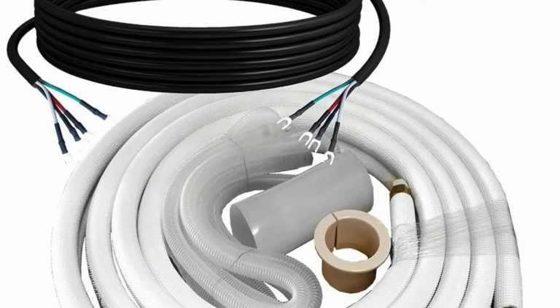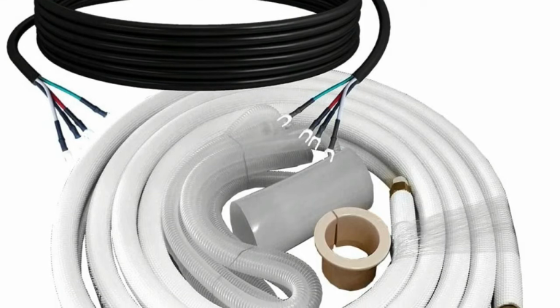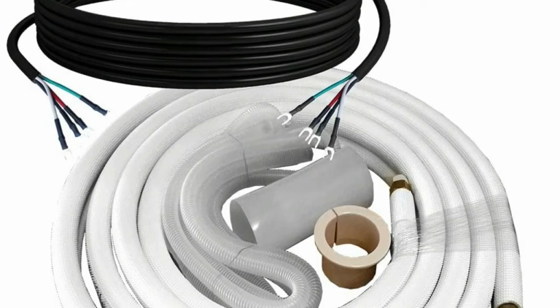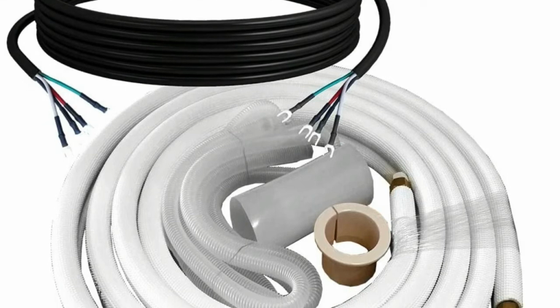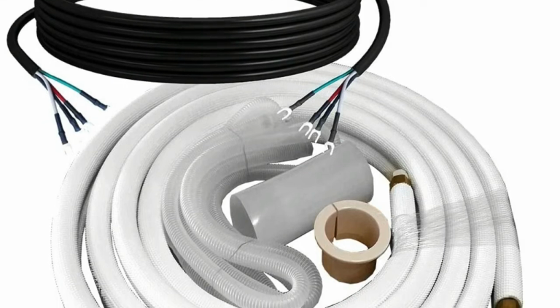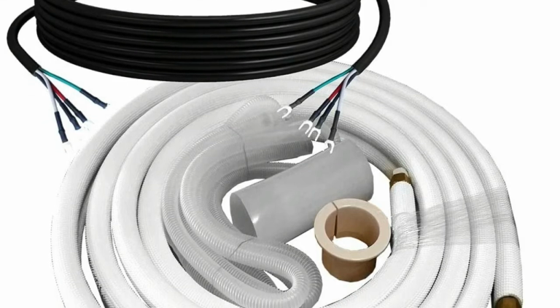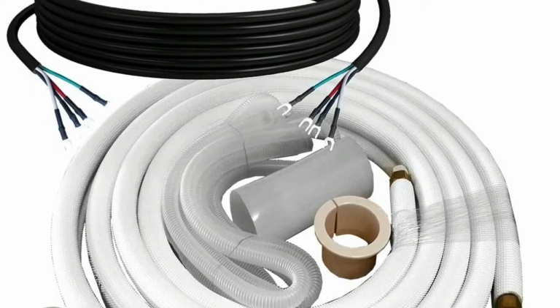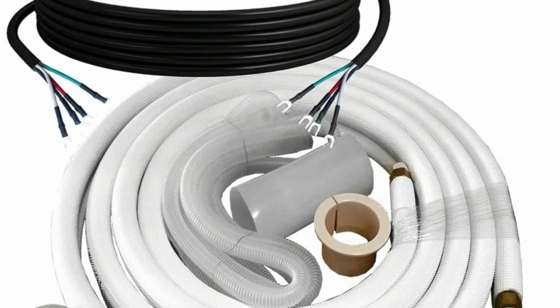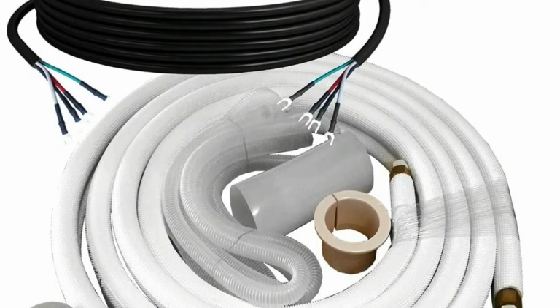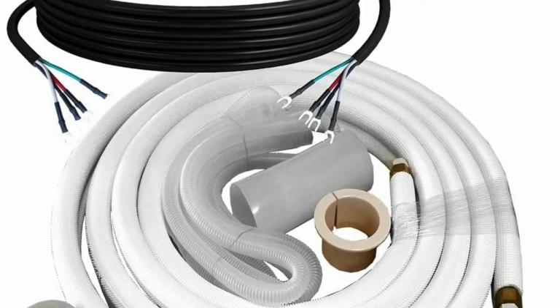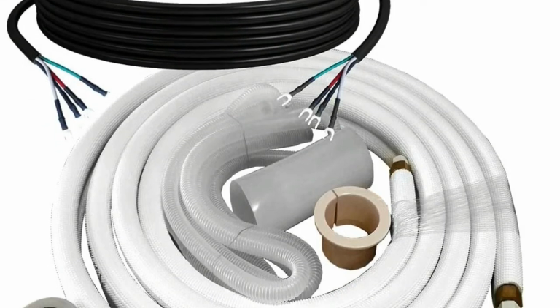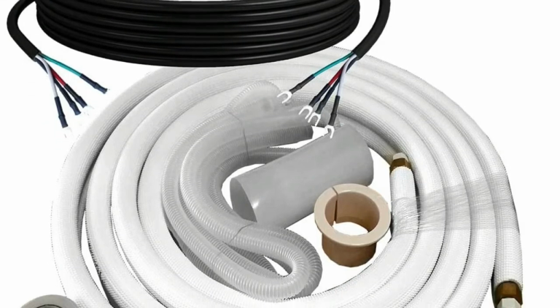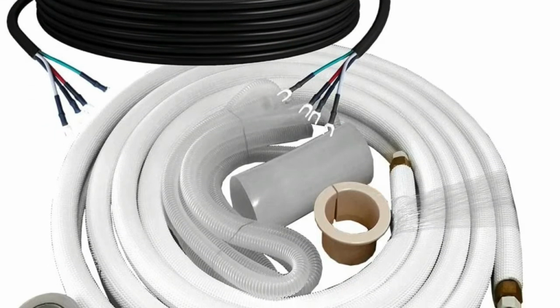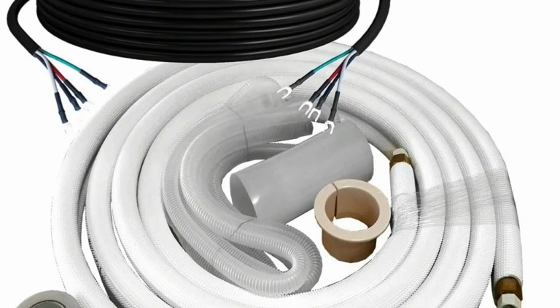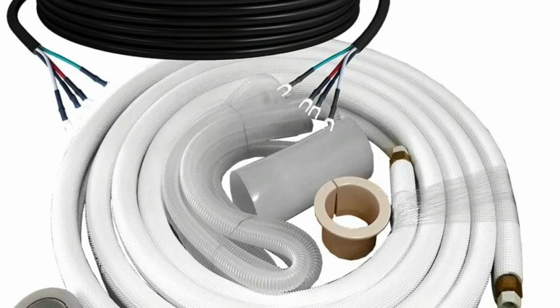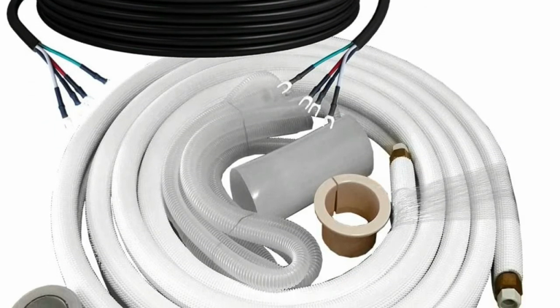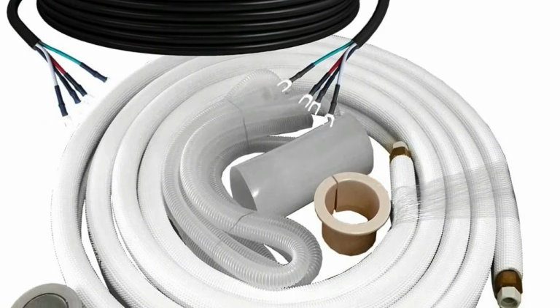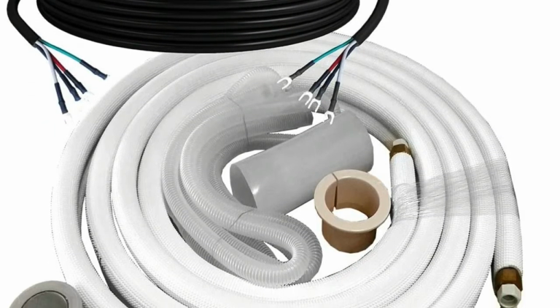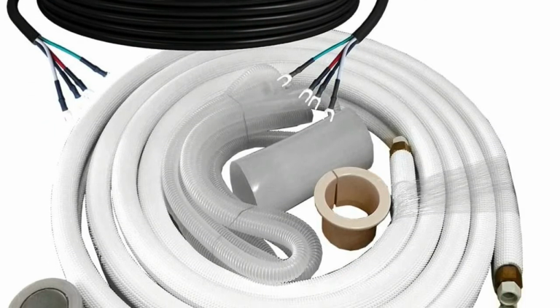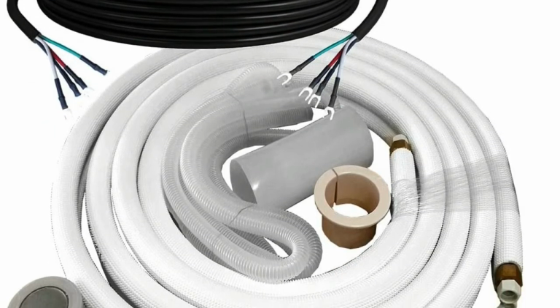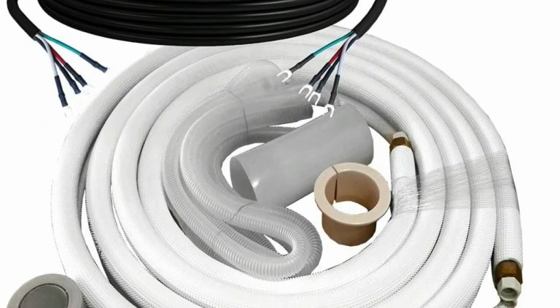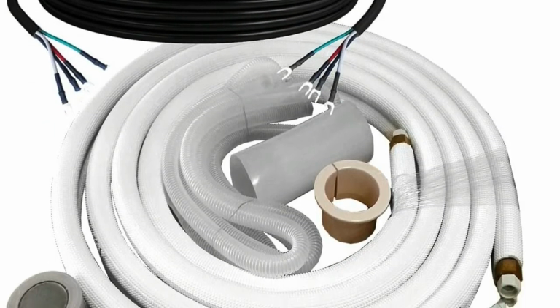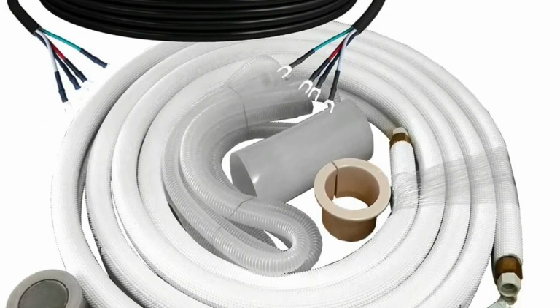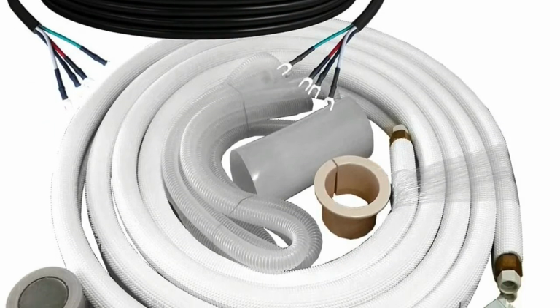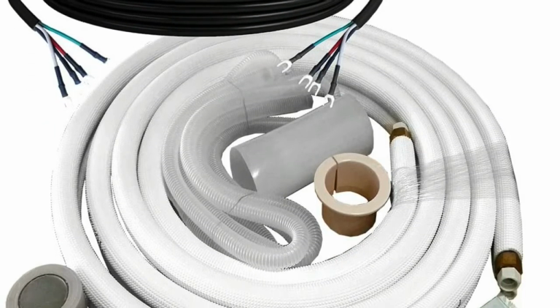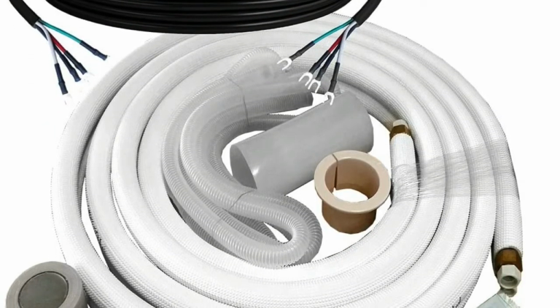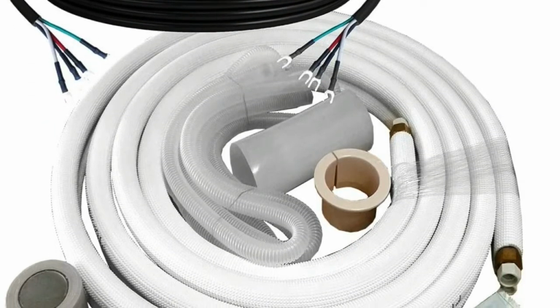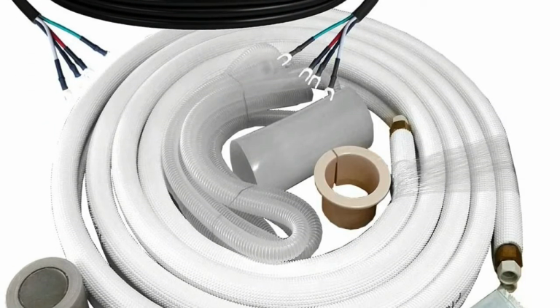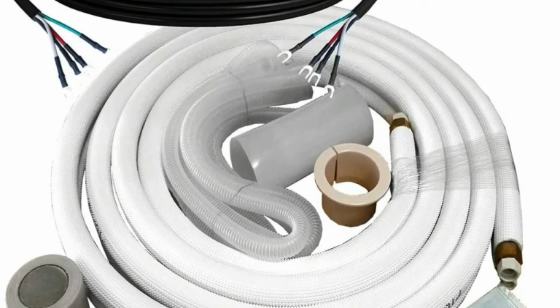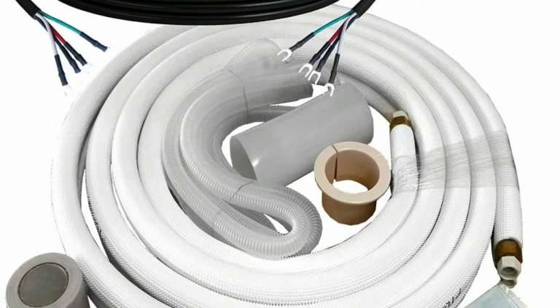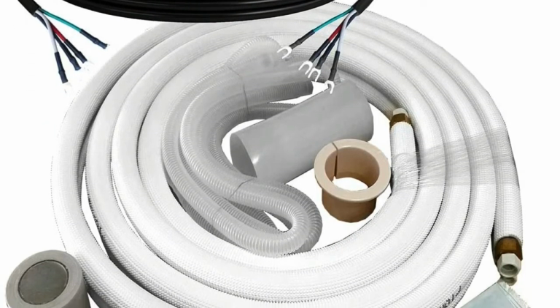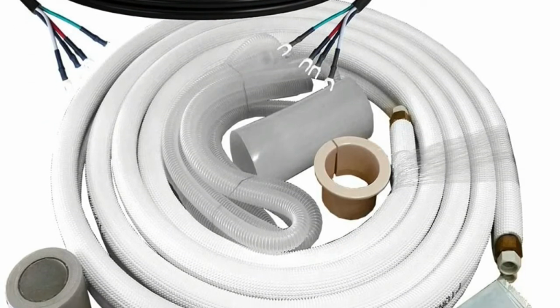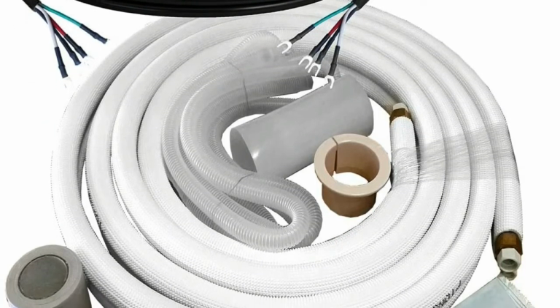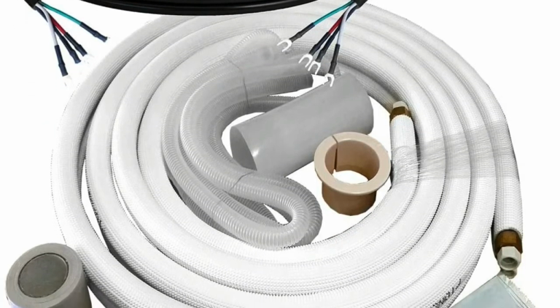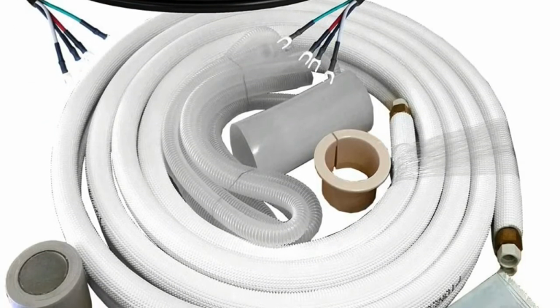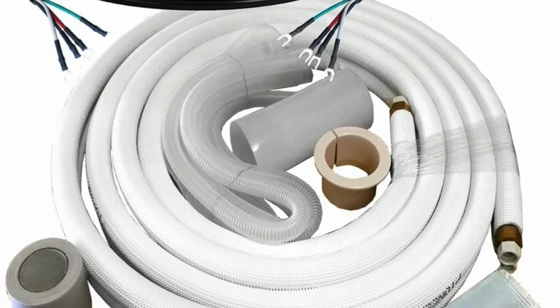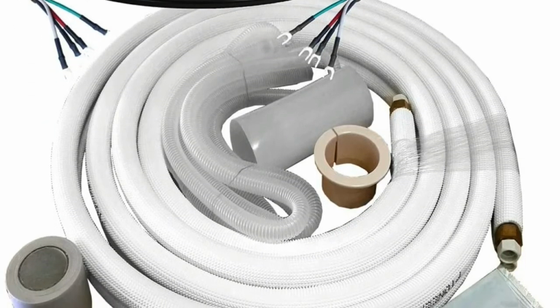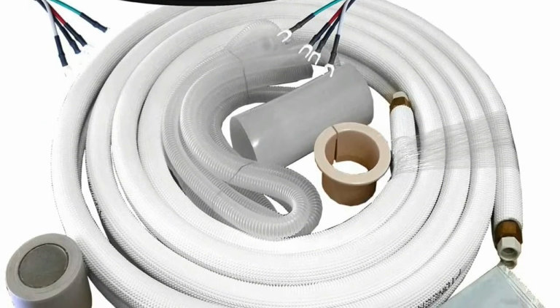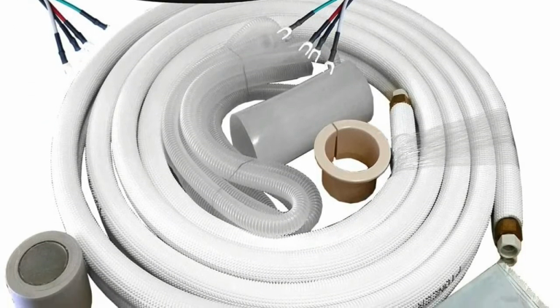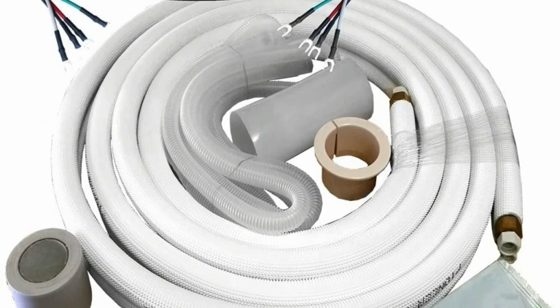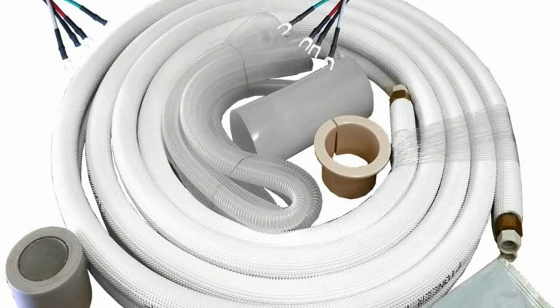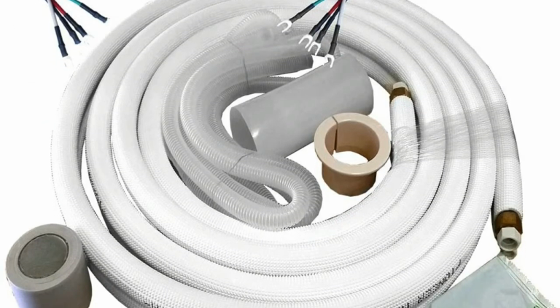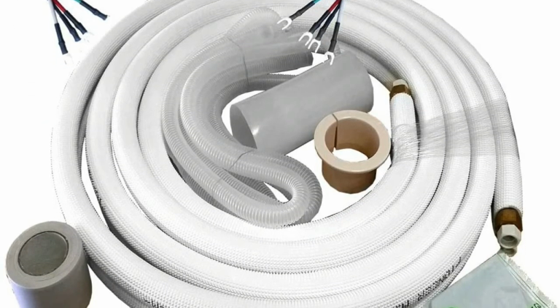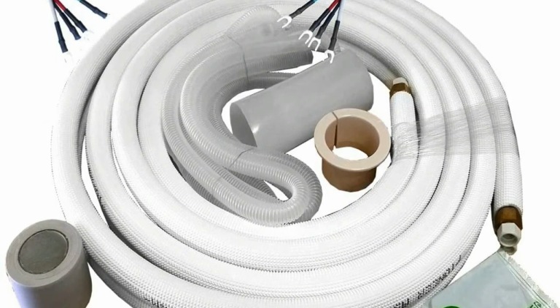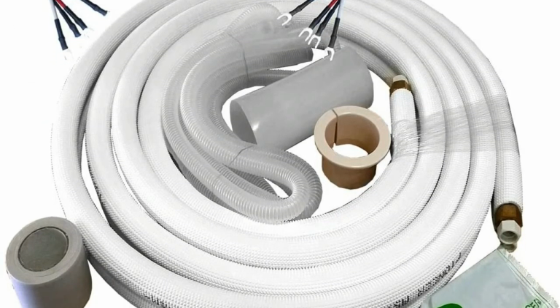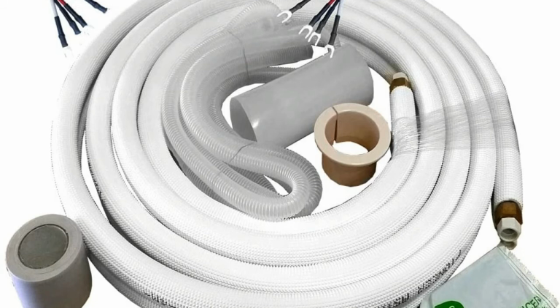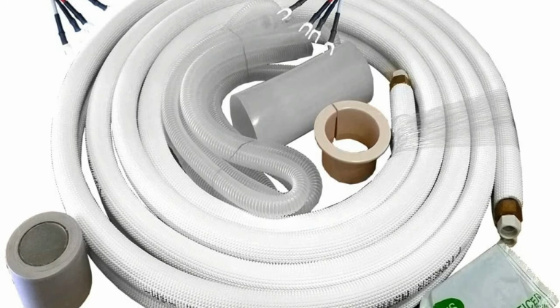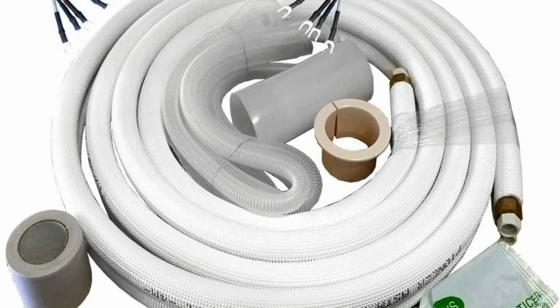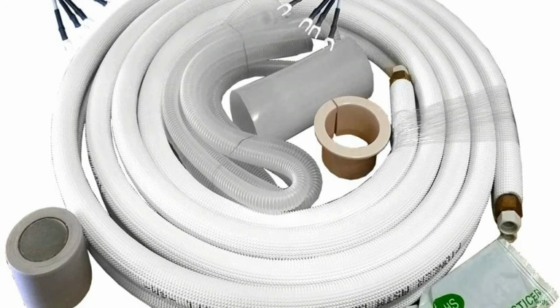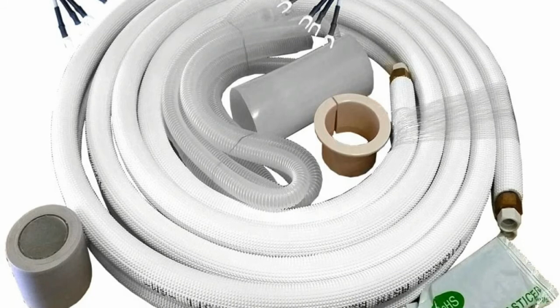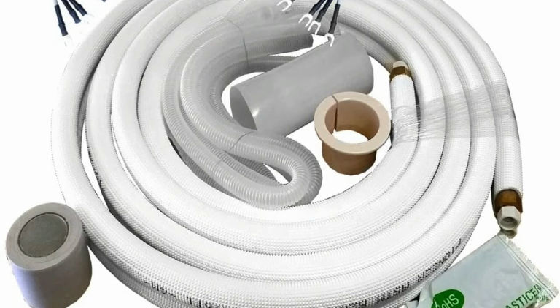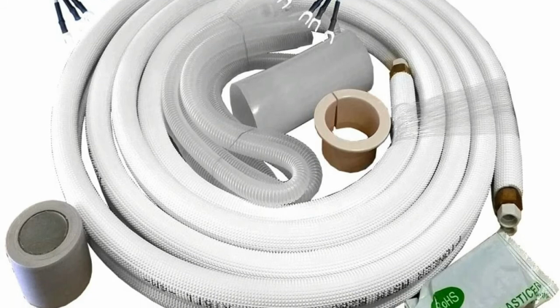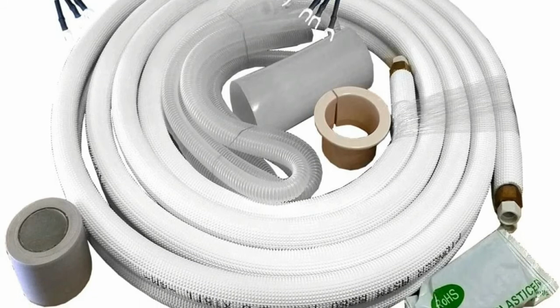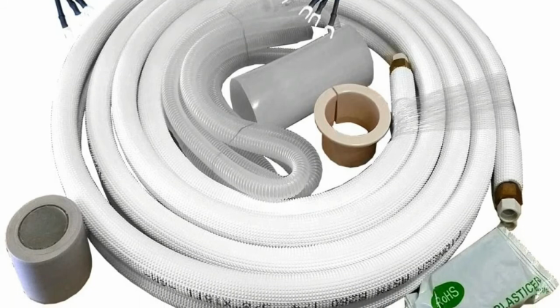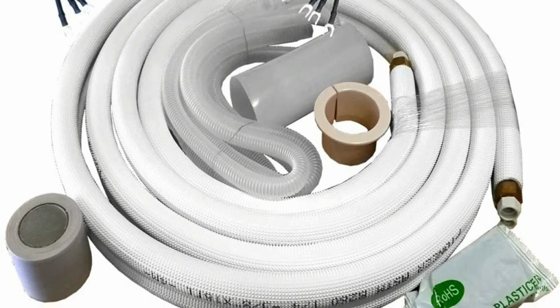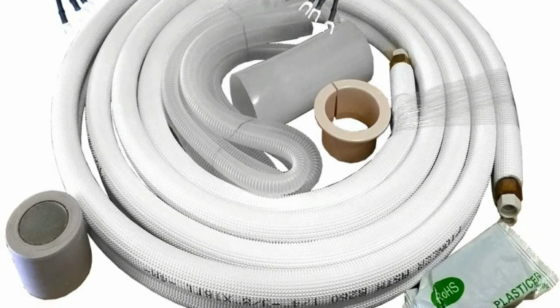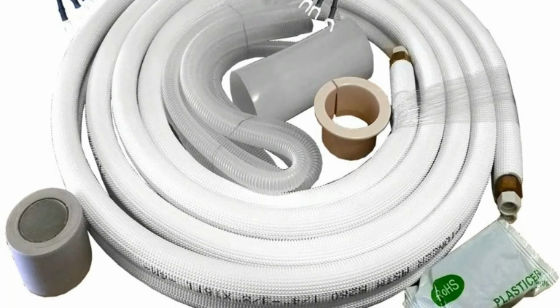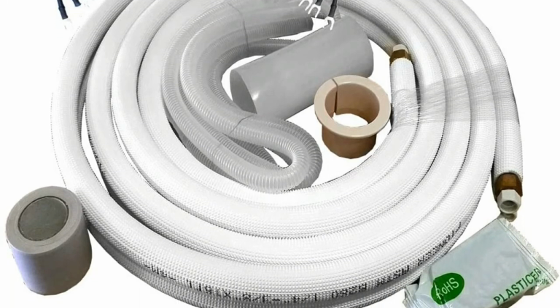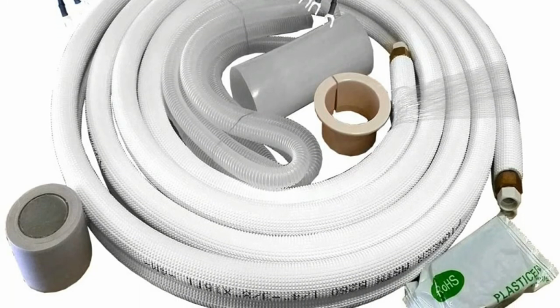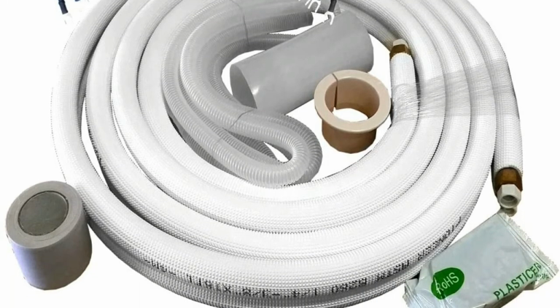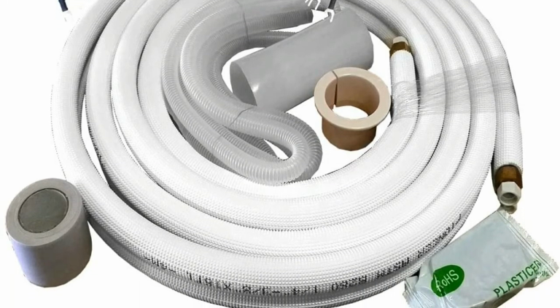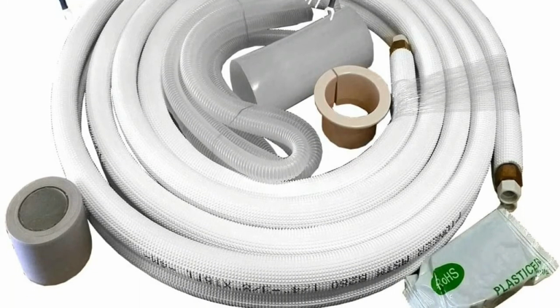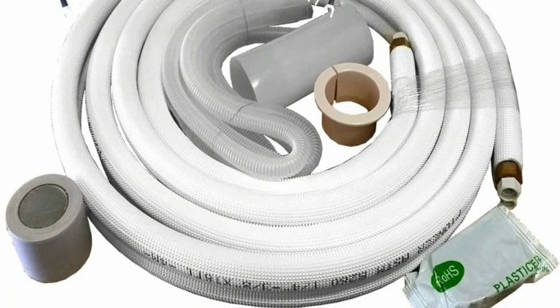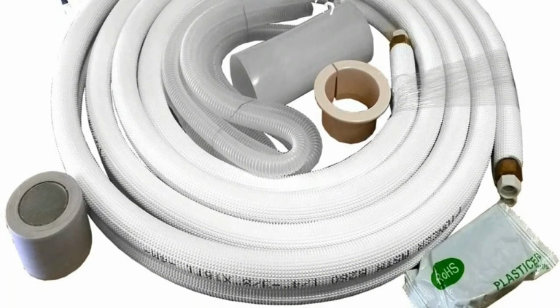Please see the active links on this page for full specs, manuals, etc. Ultra High Efficiency Inverter Plus Plus Ductless Mini Split Heat Pump System.